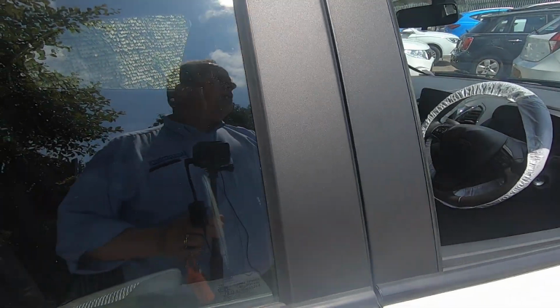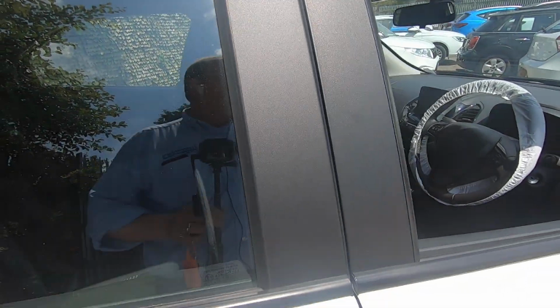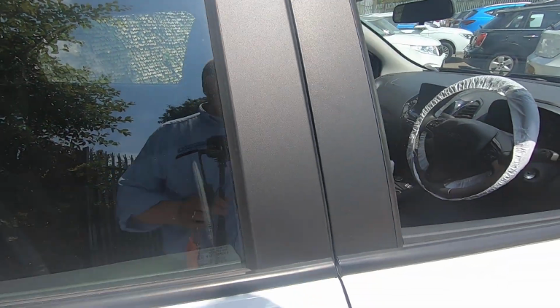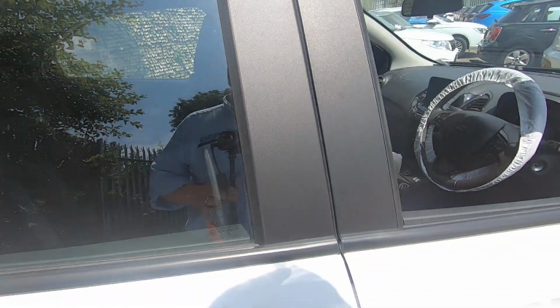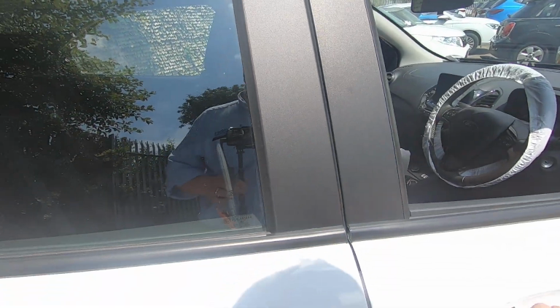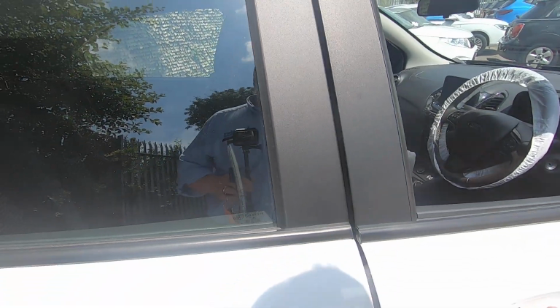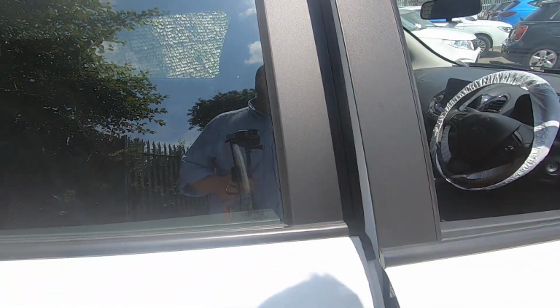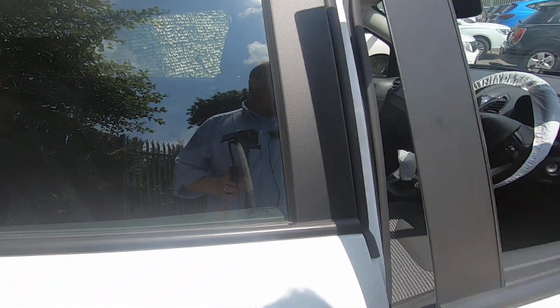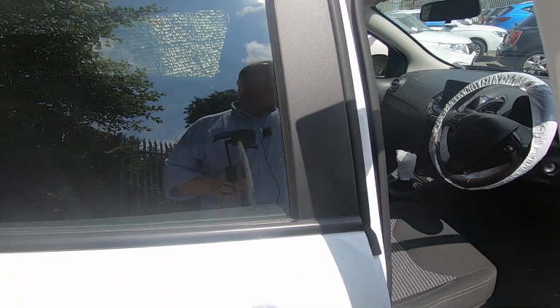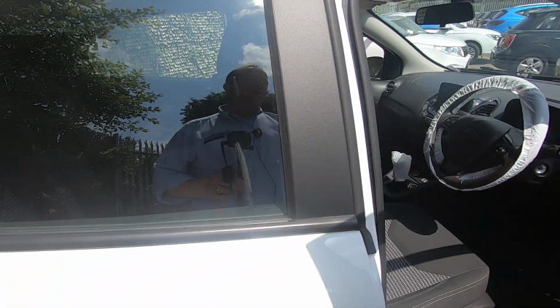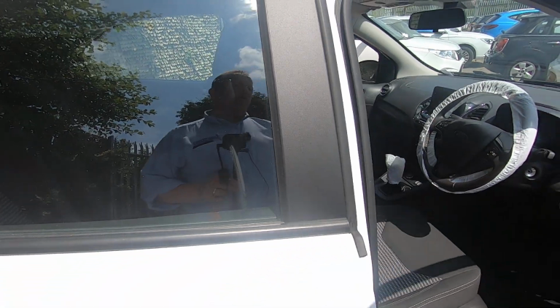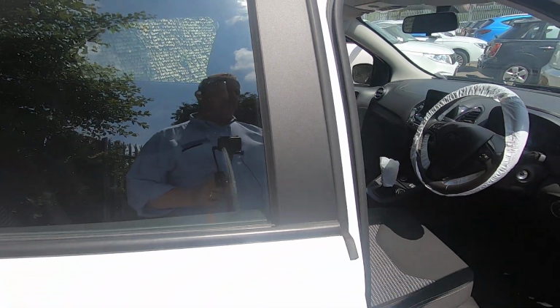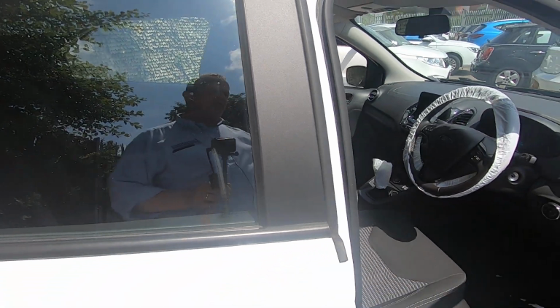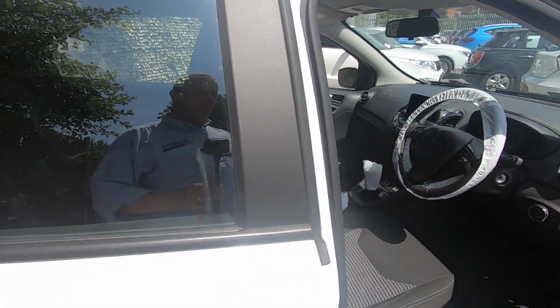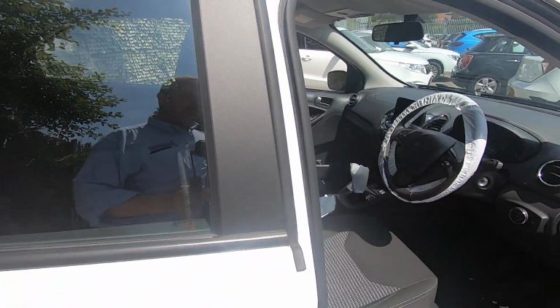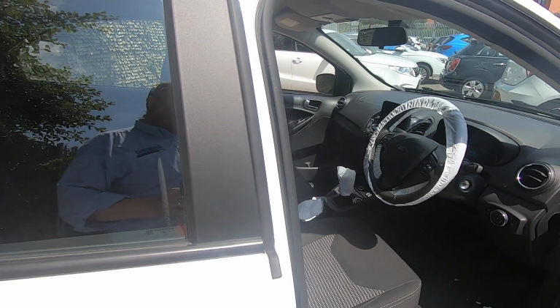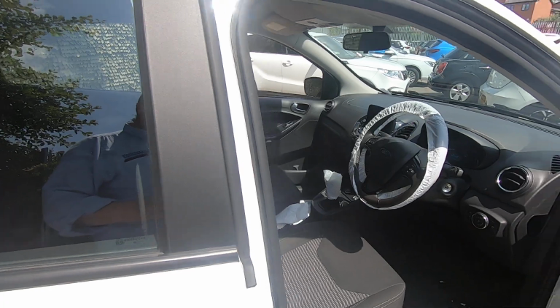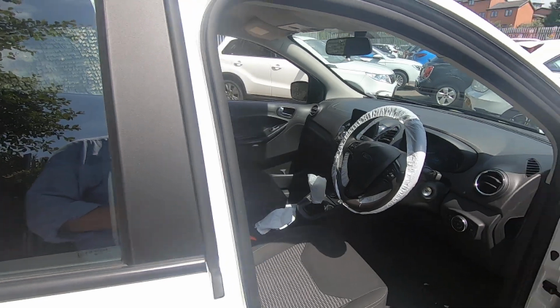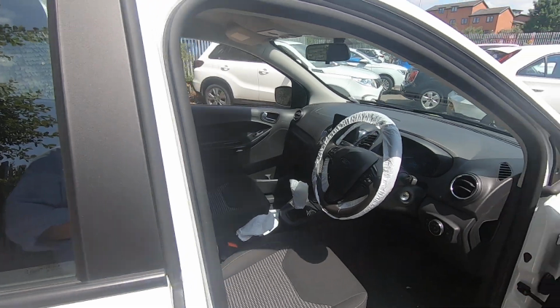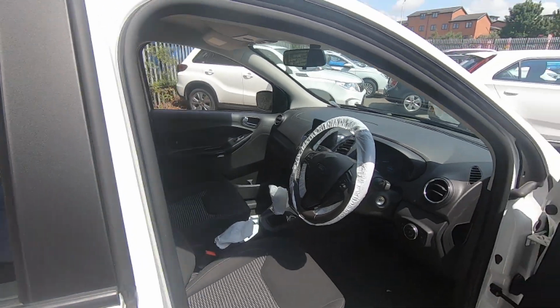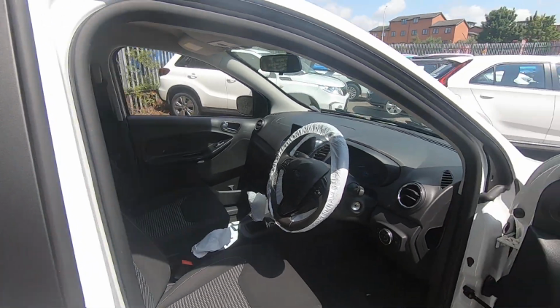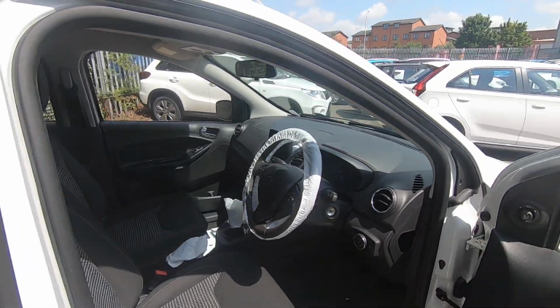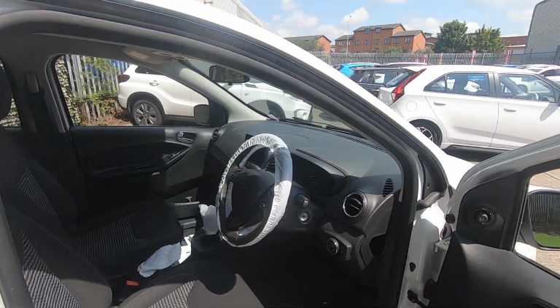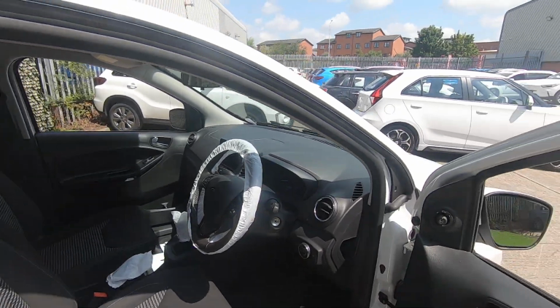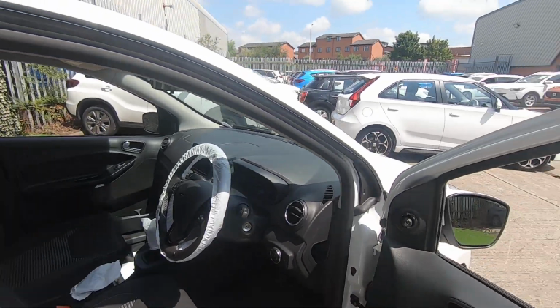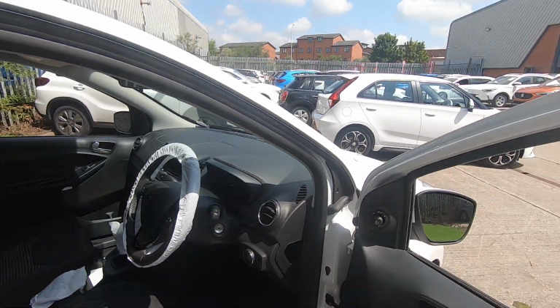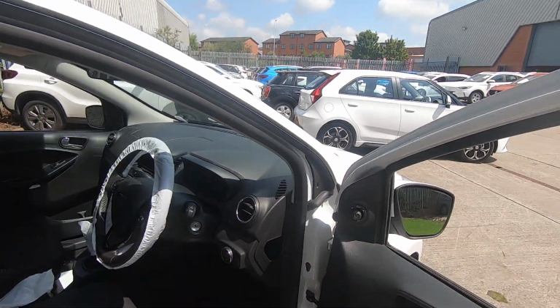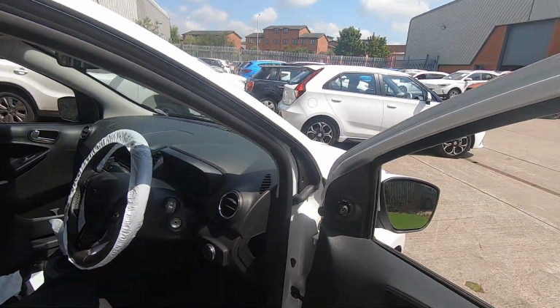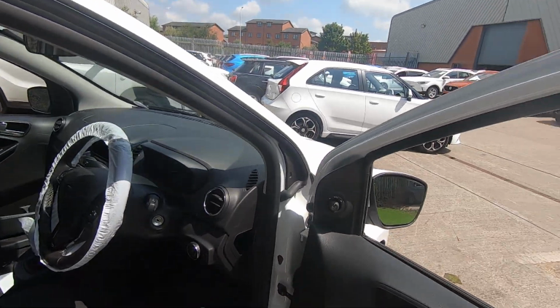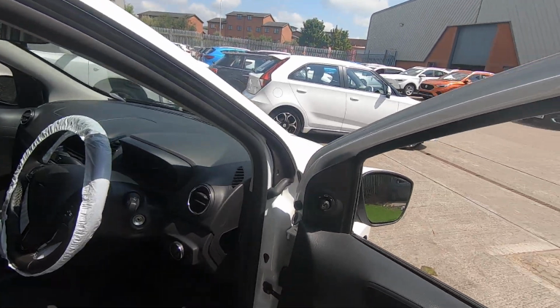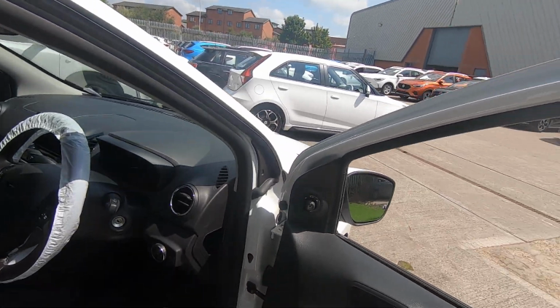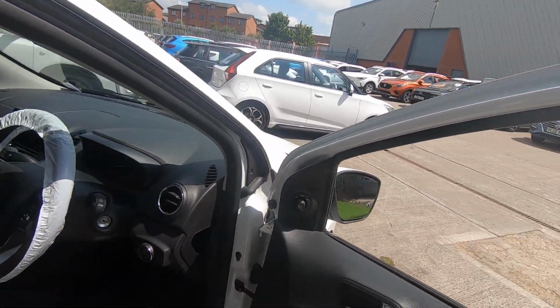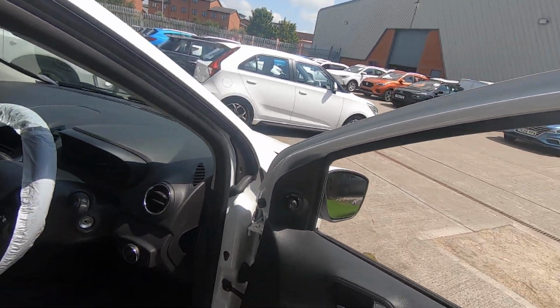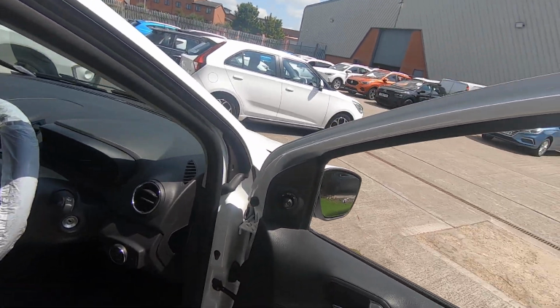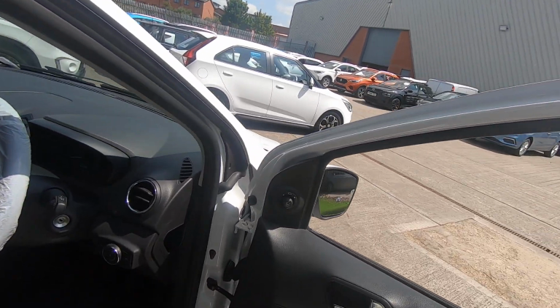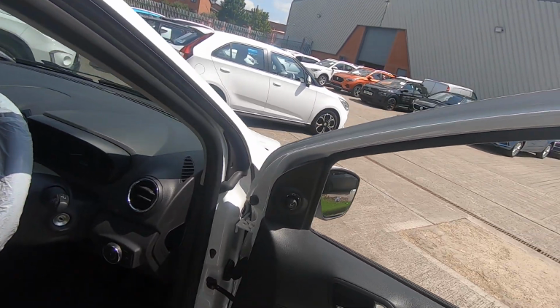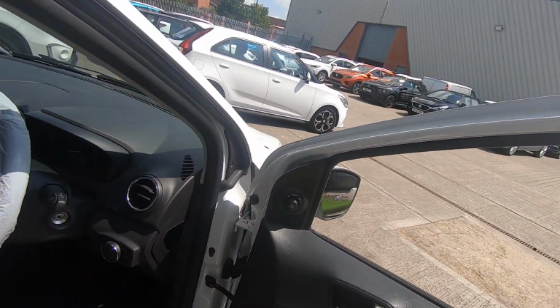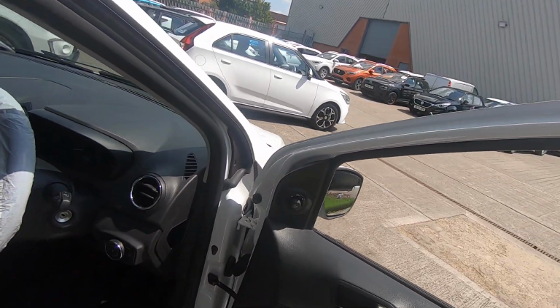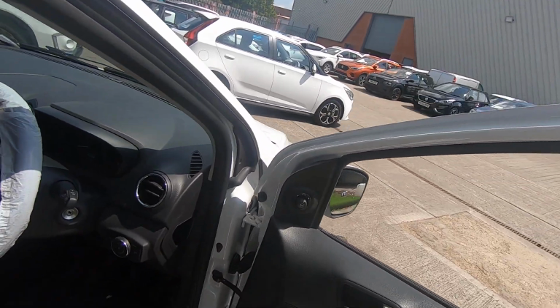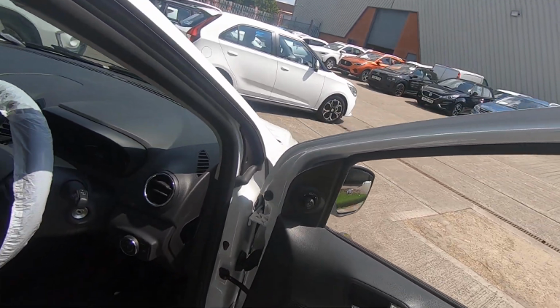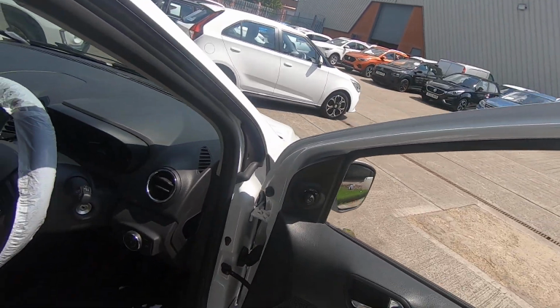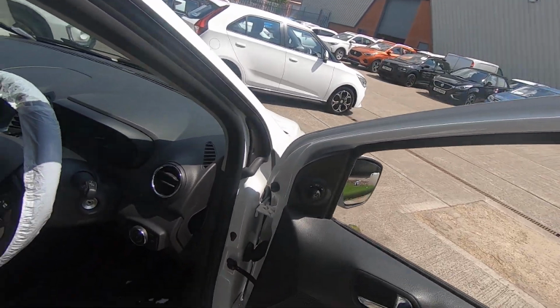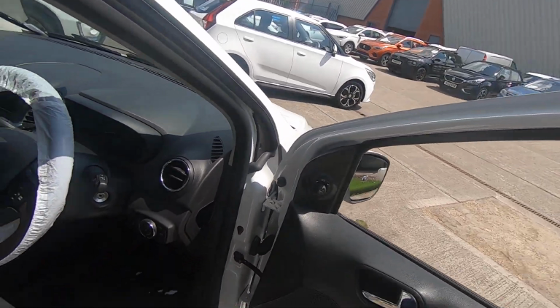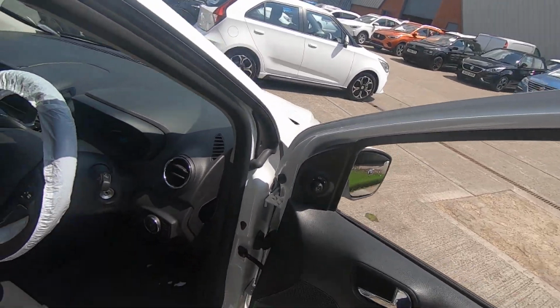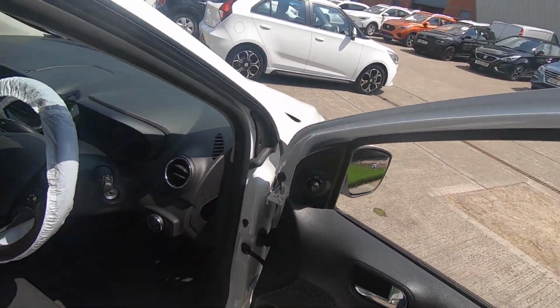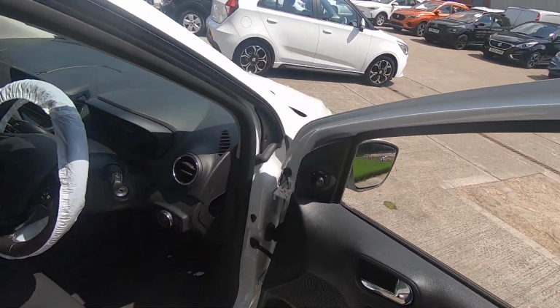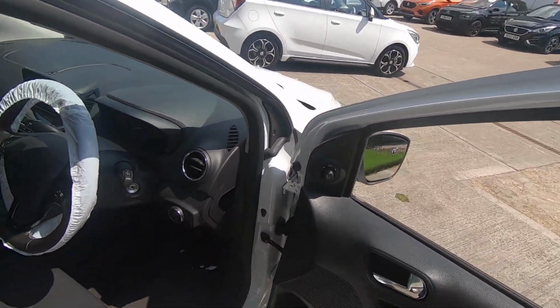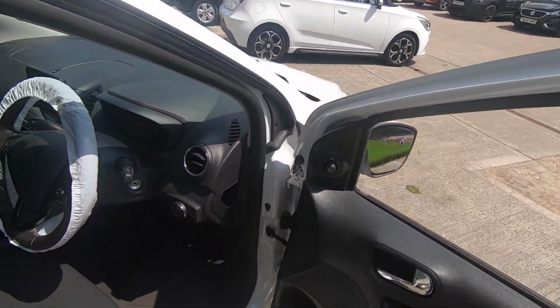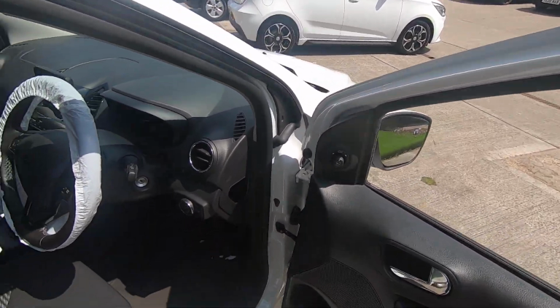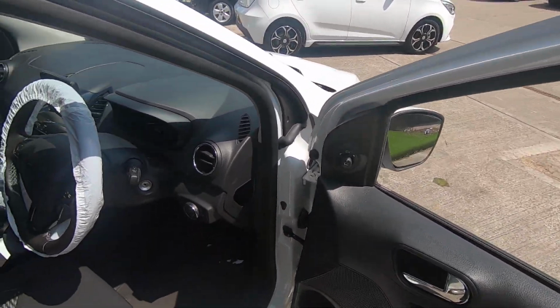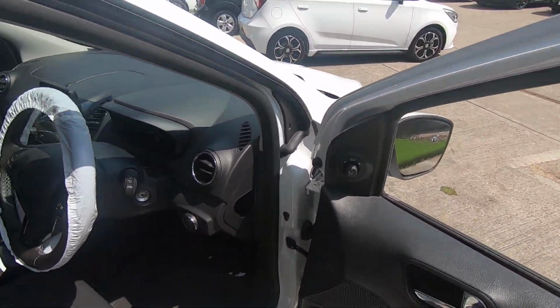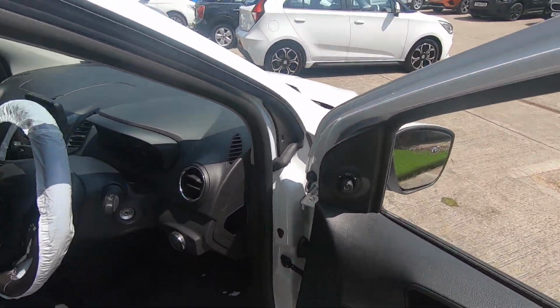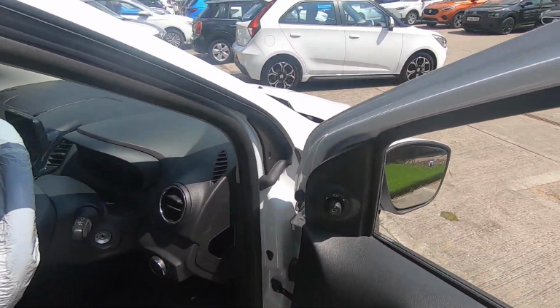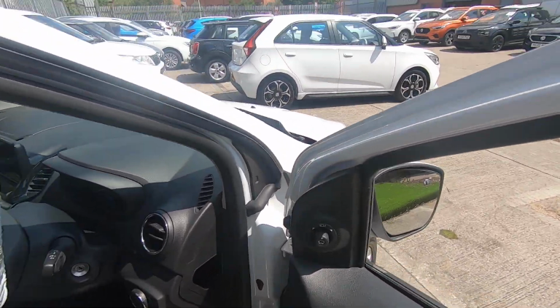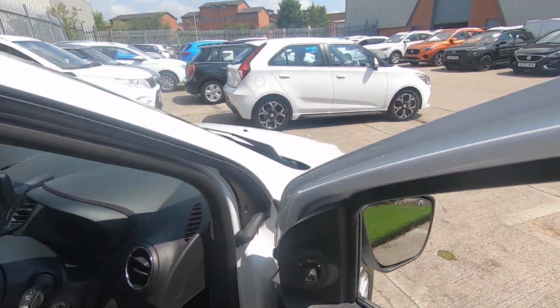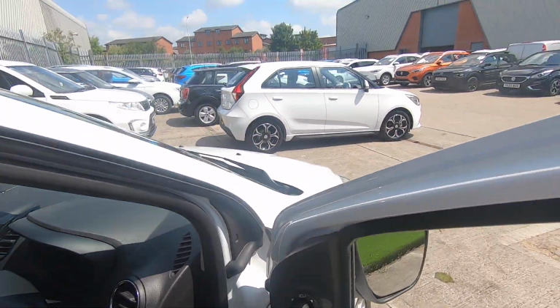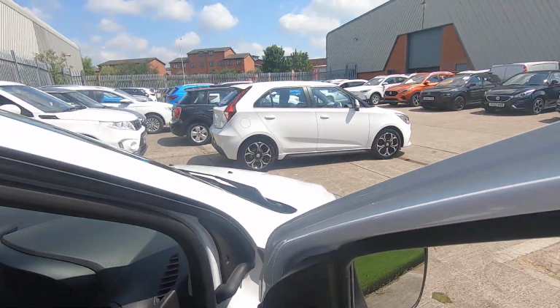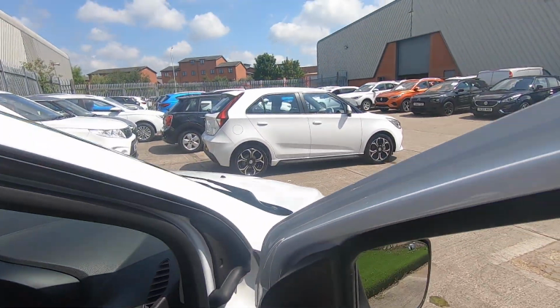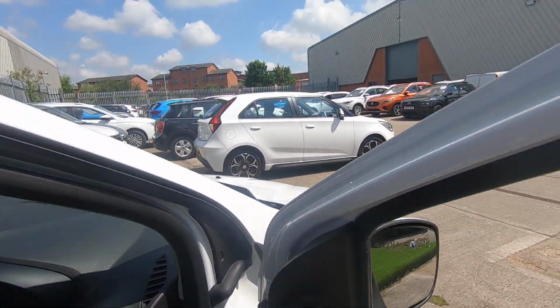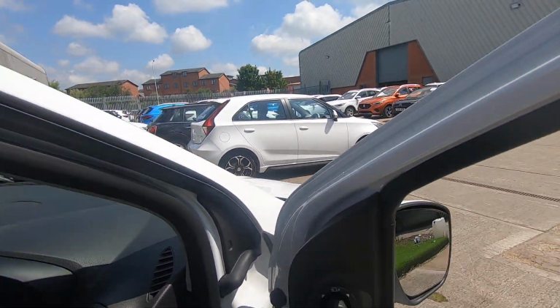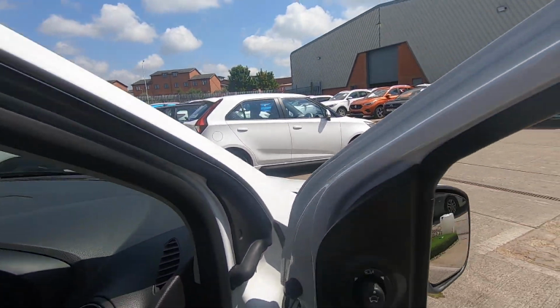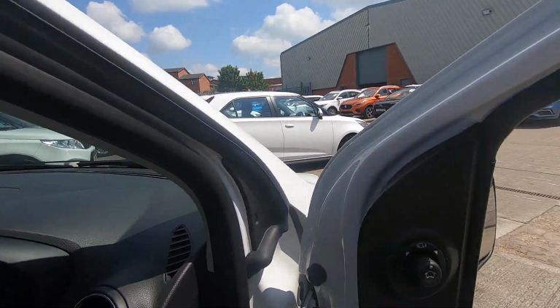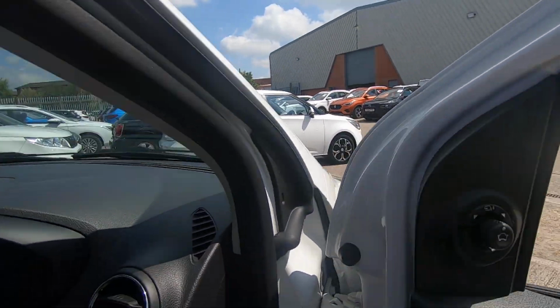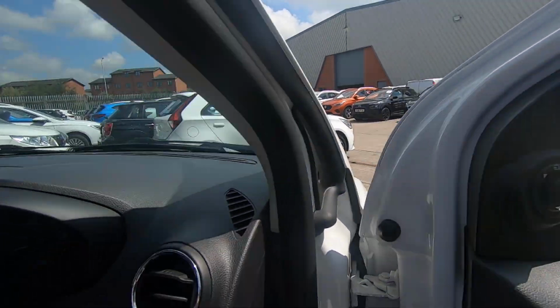I'll just jump in the front. Four electric windows, which you would expect. Electric mirrors — power folding also.